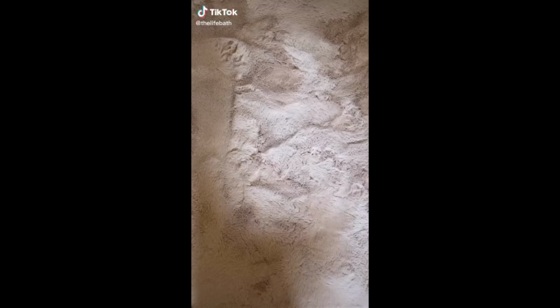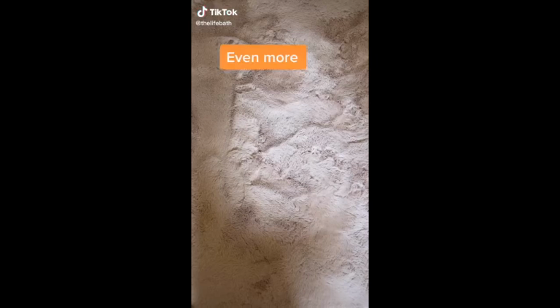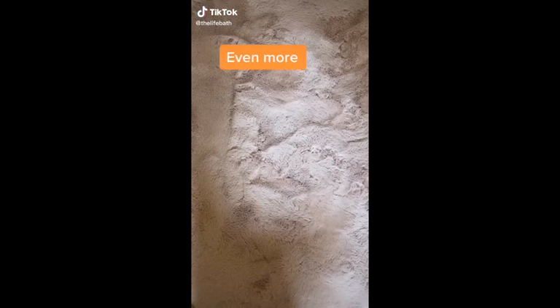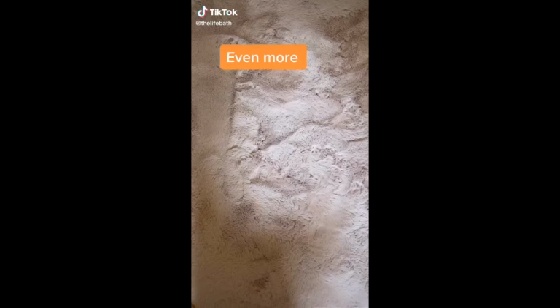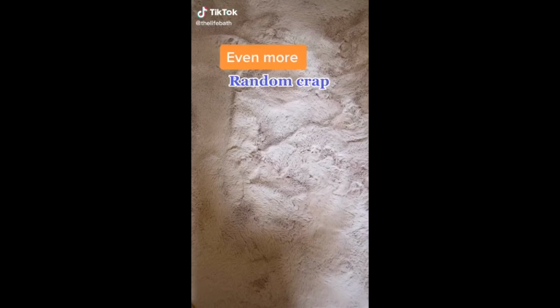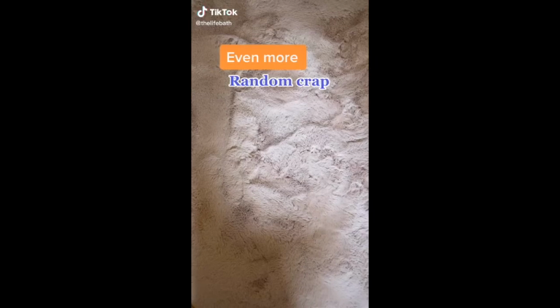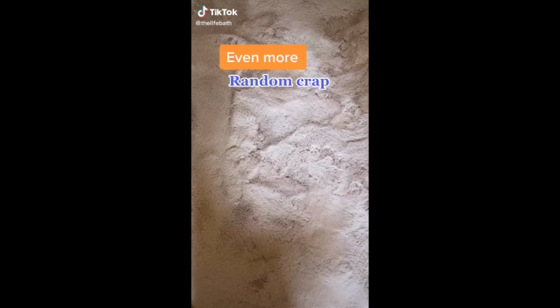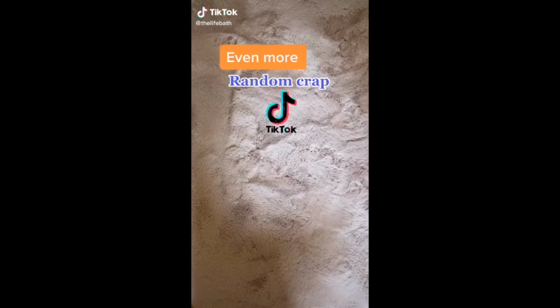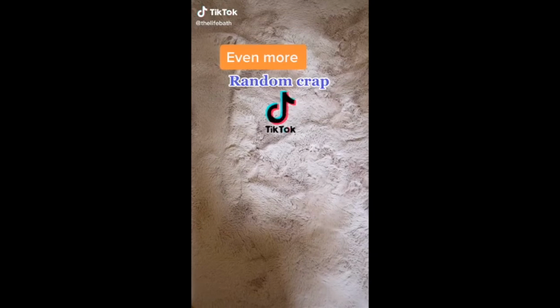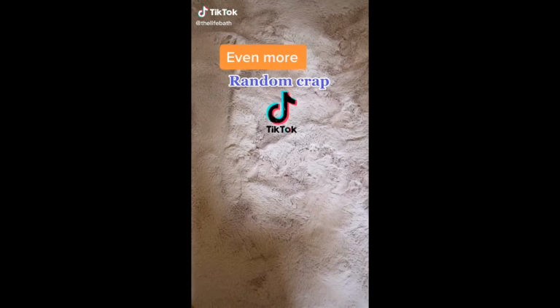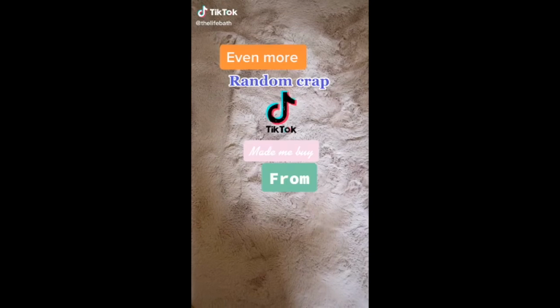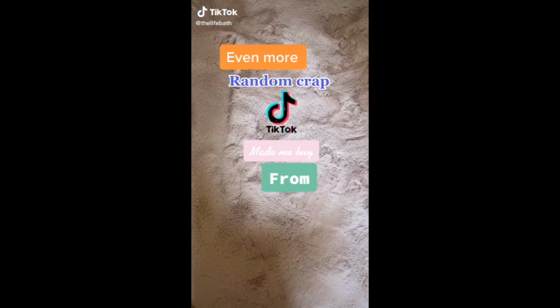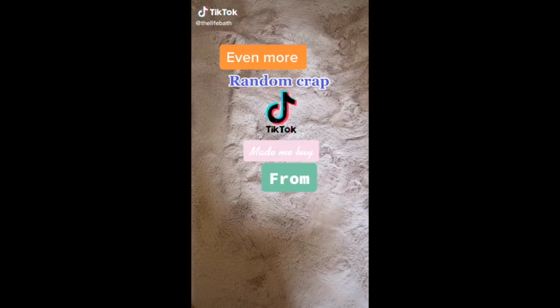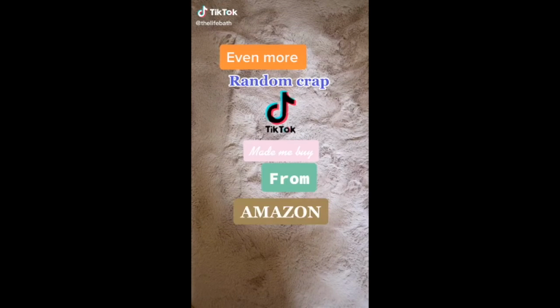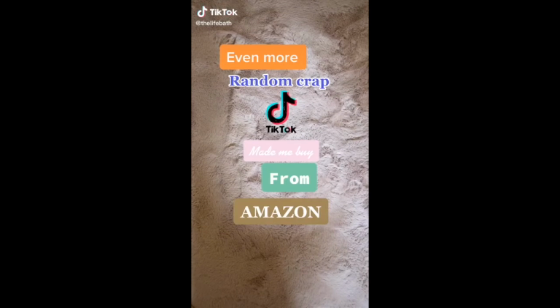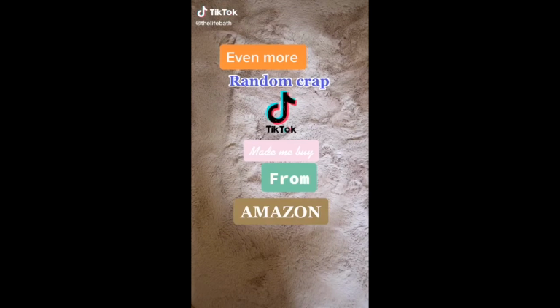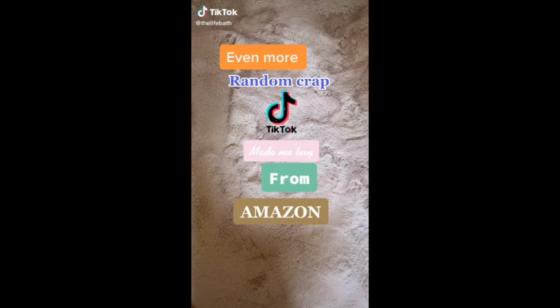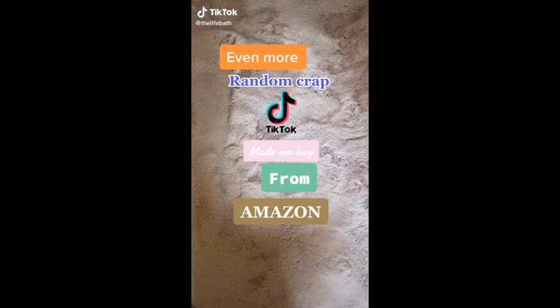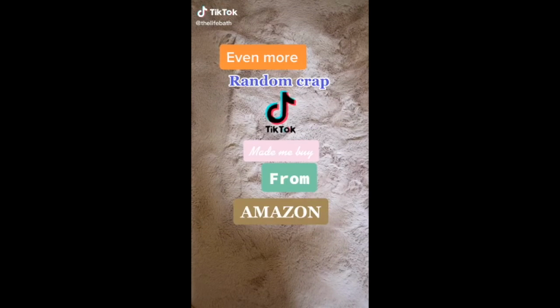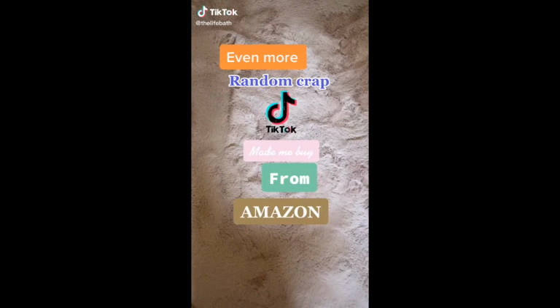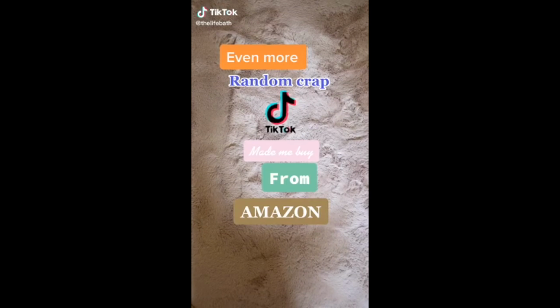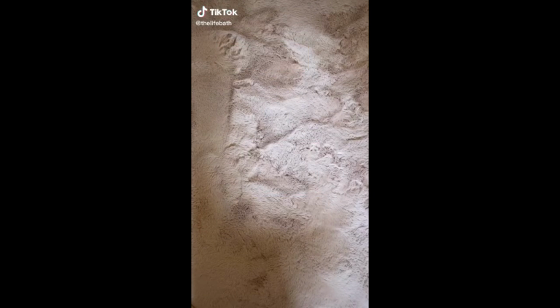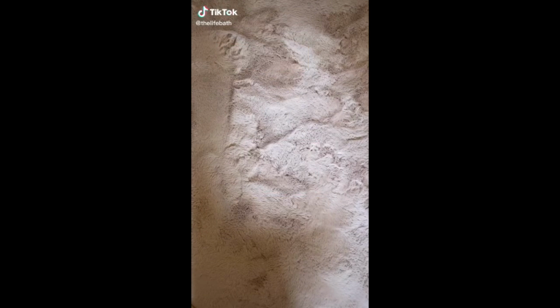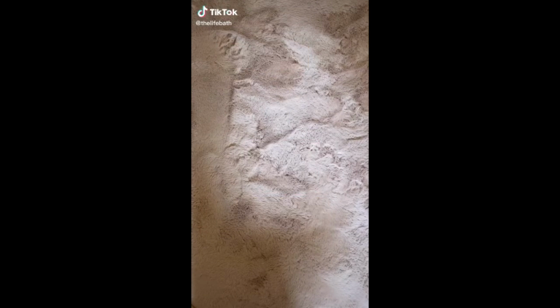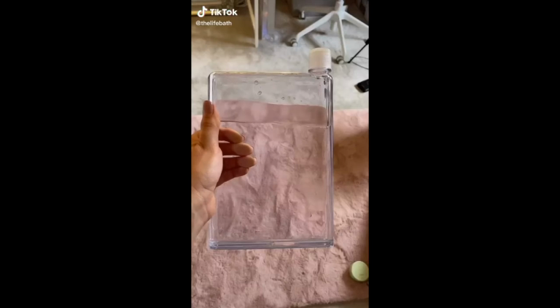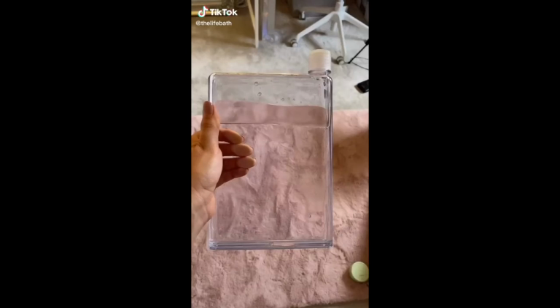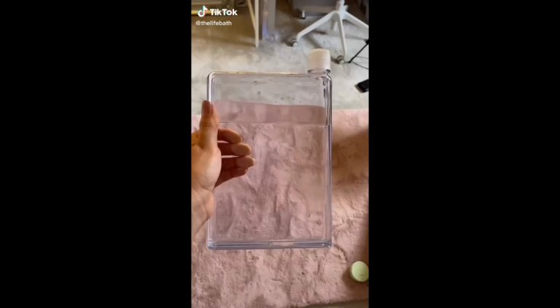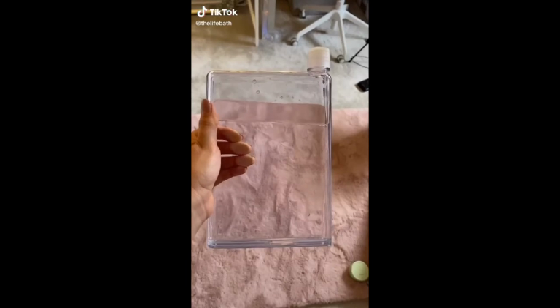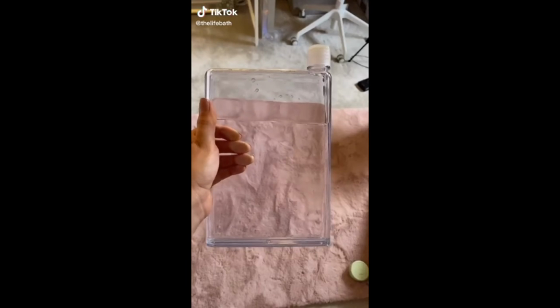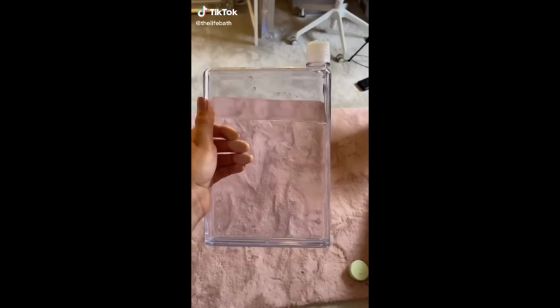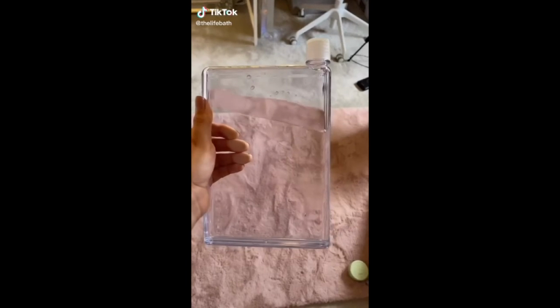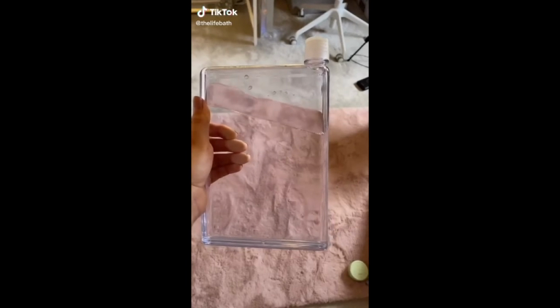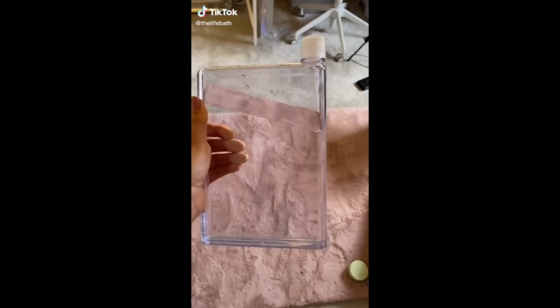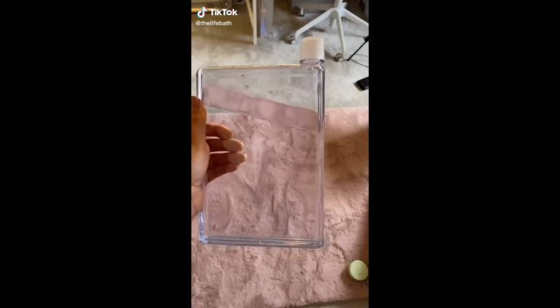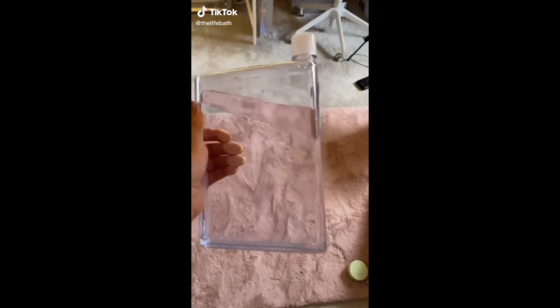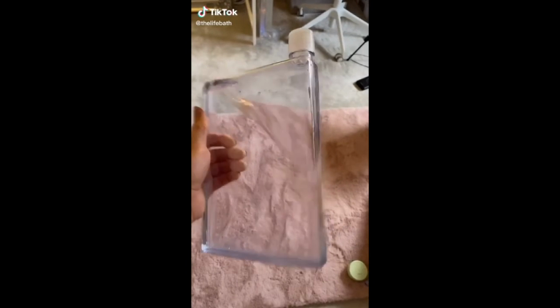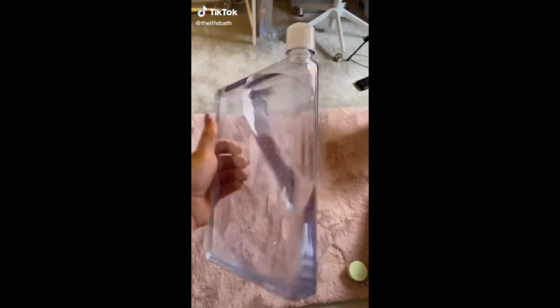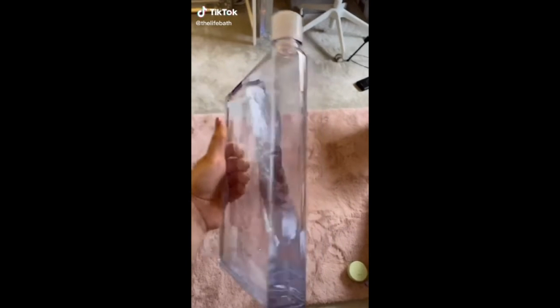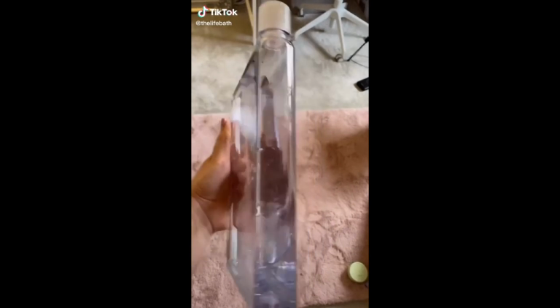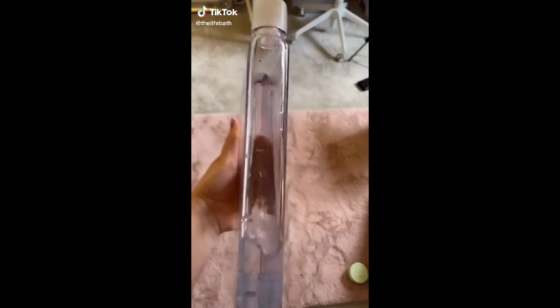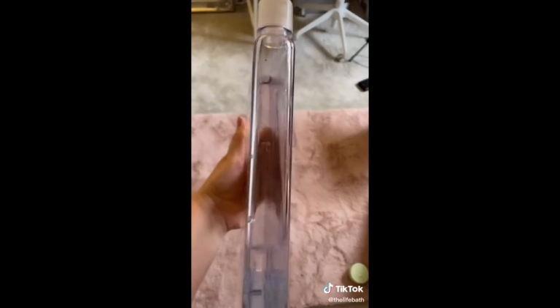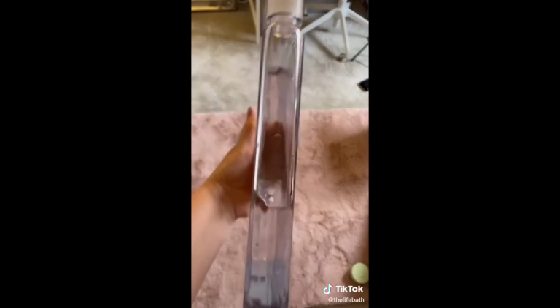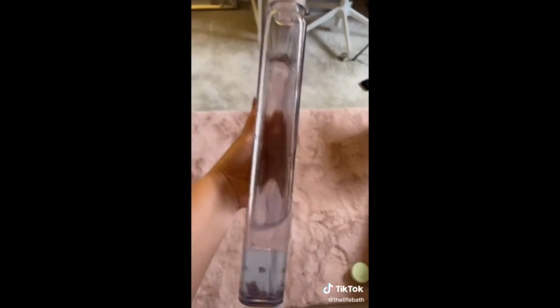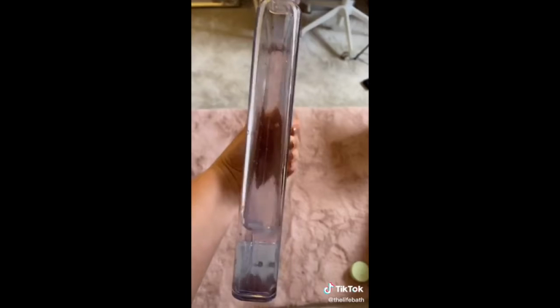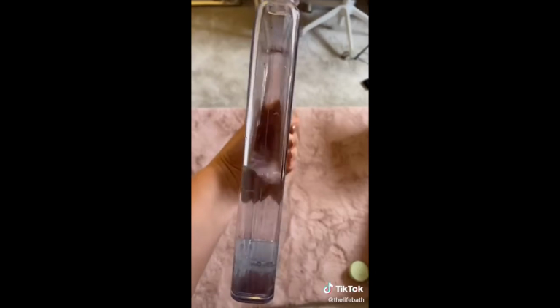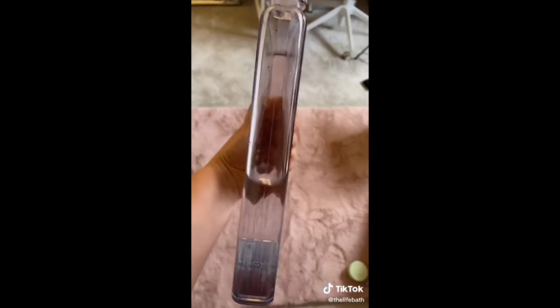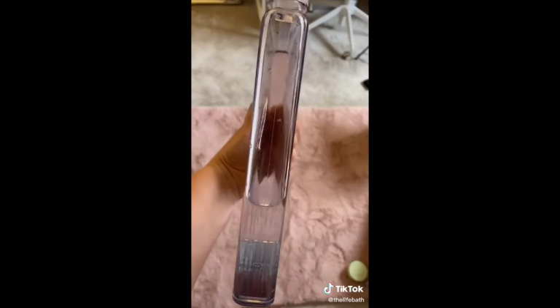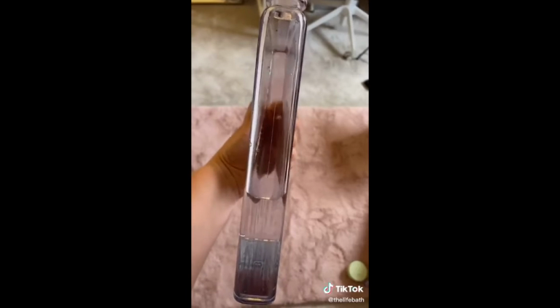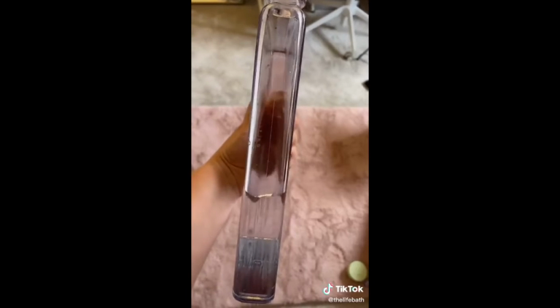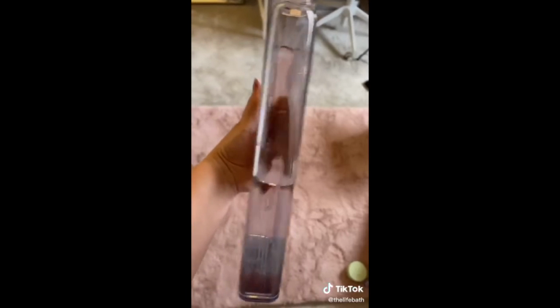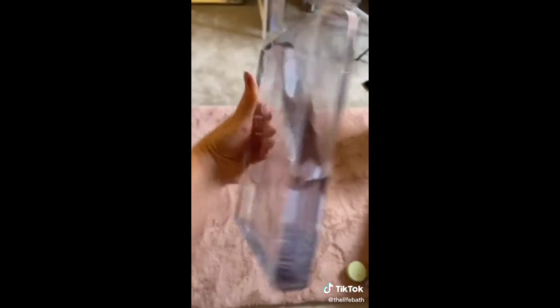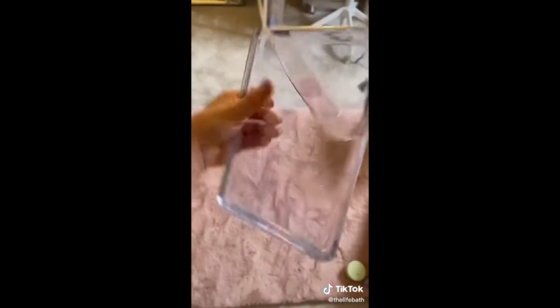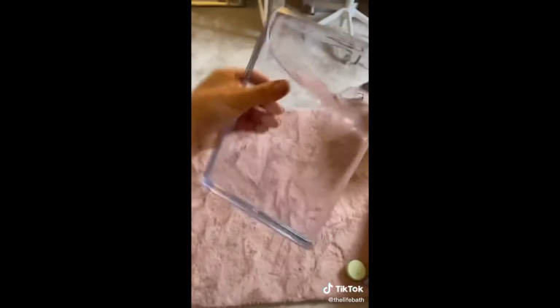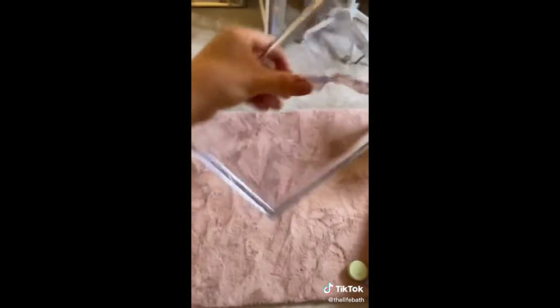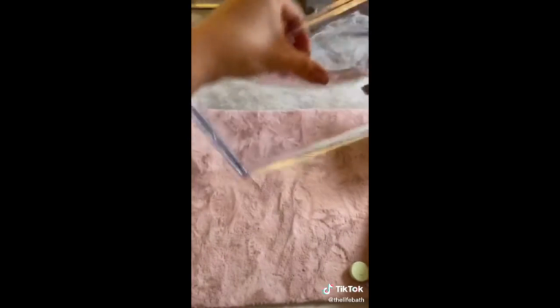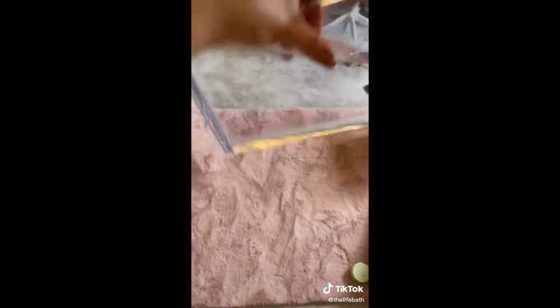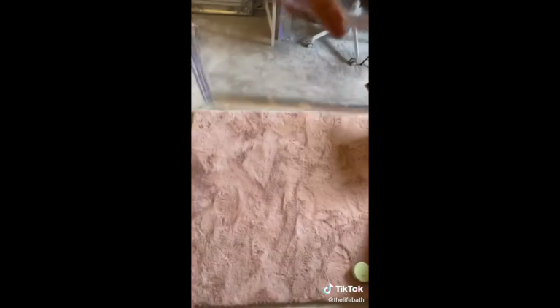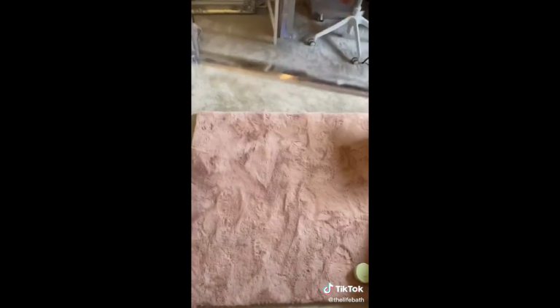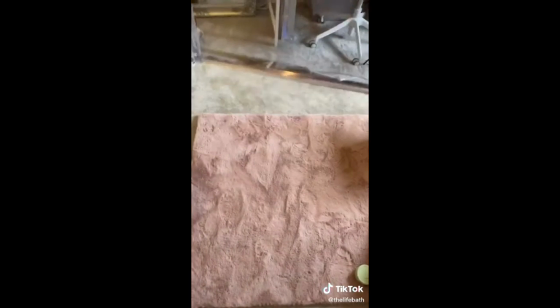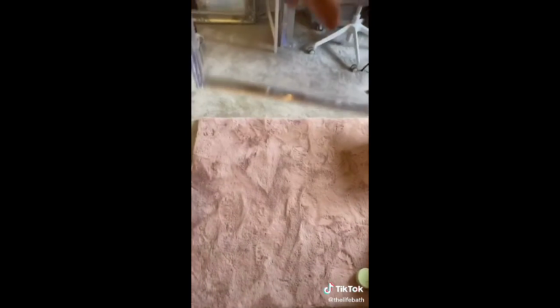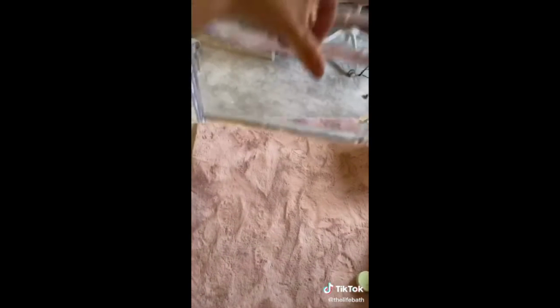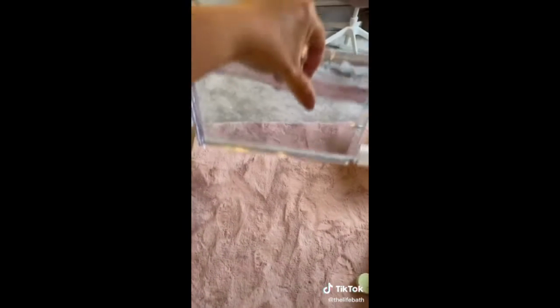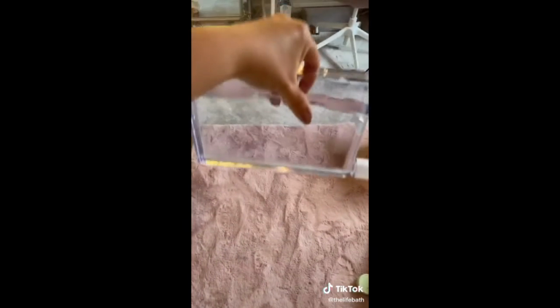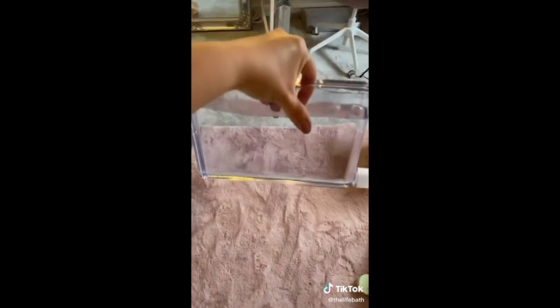Even more random crap that TikTok made me buy from Amazon. This flat water bottle, because apparently if I just slide that into my bag, I'll drink more water.